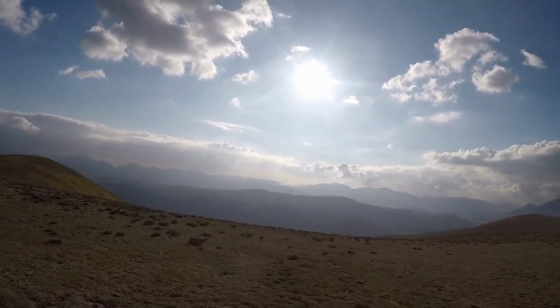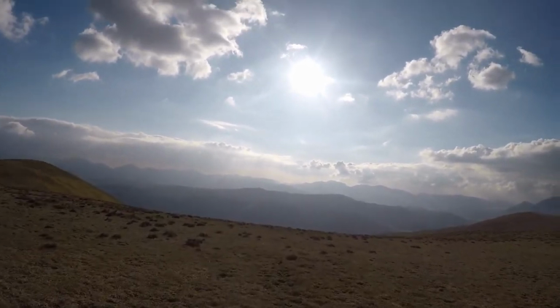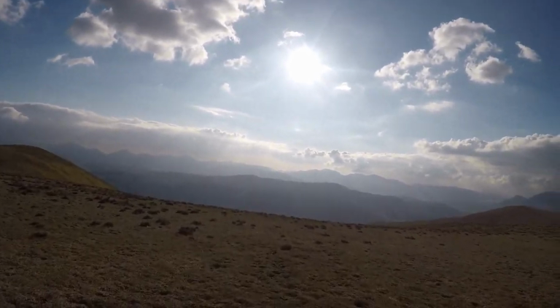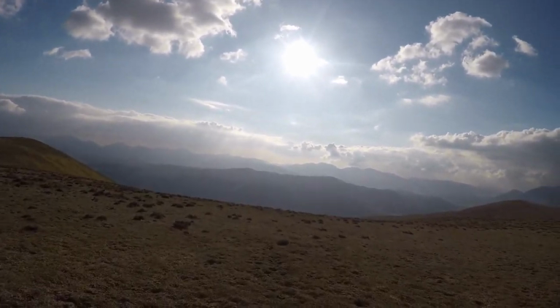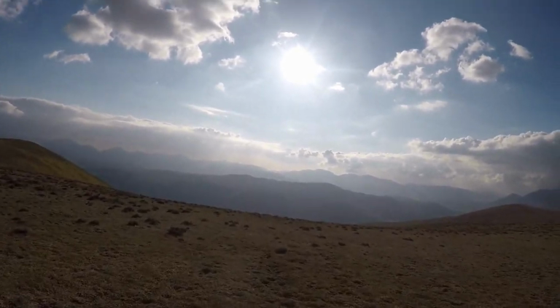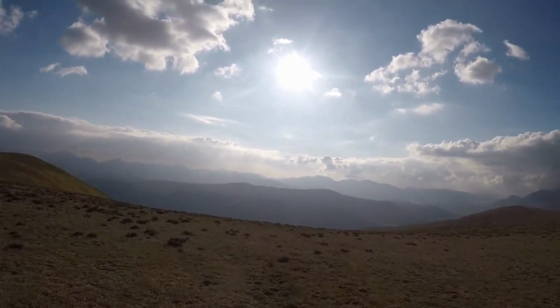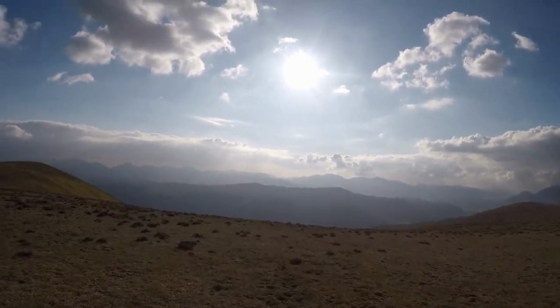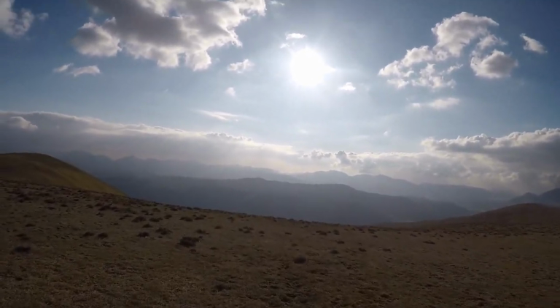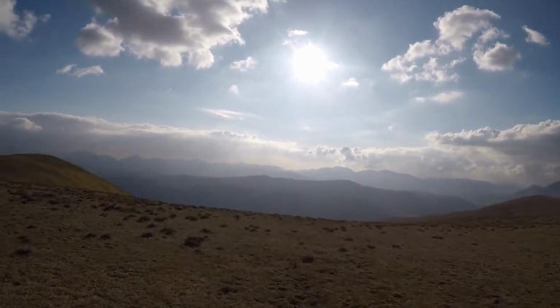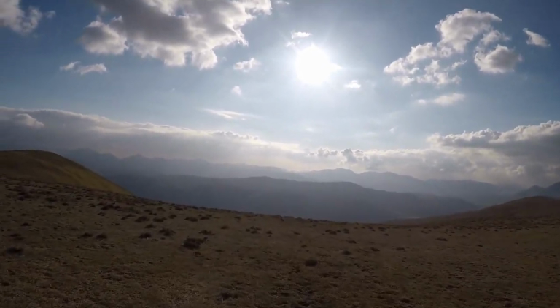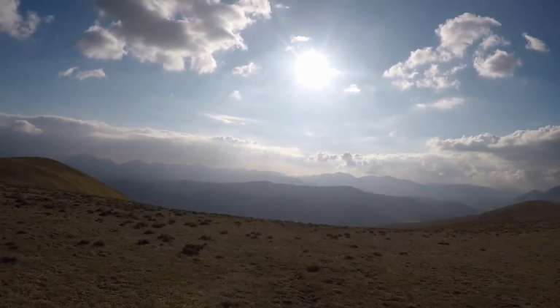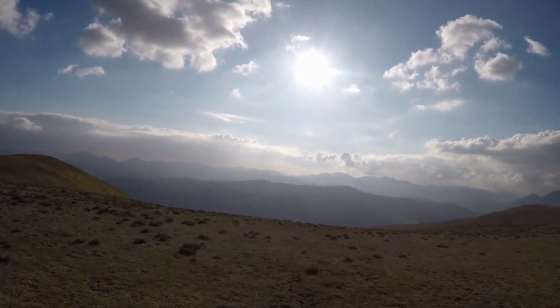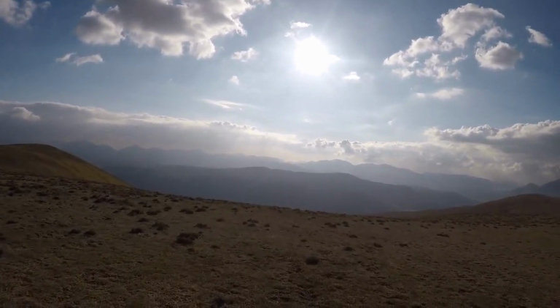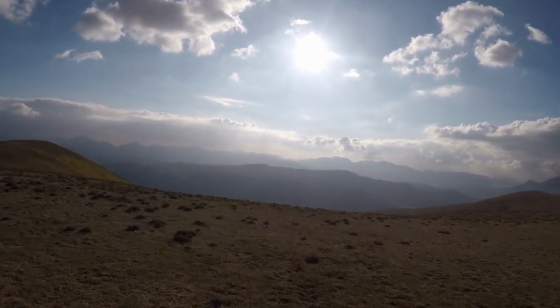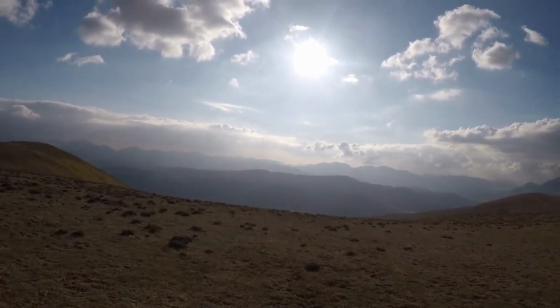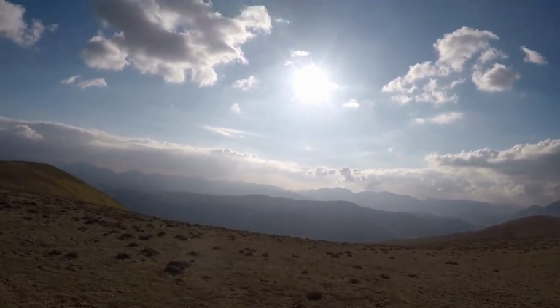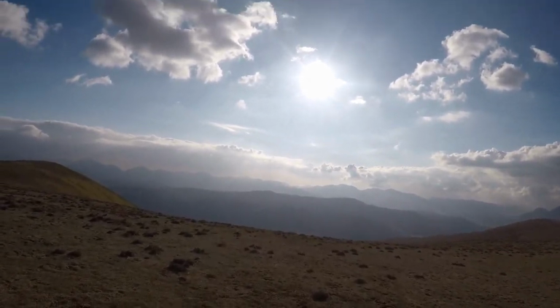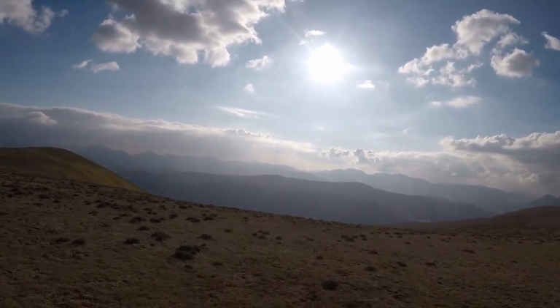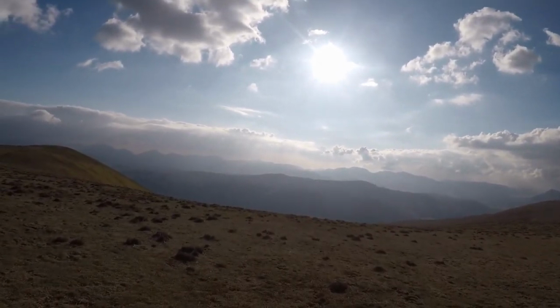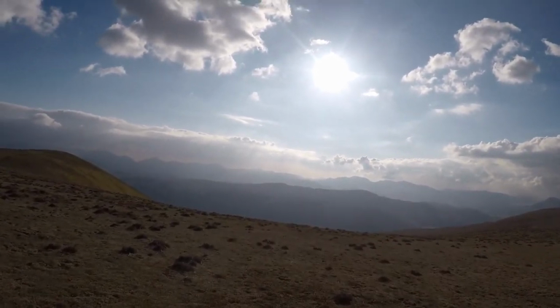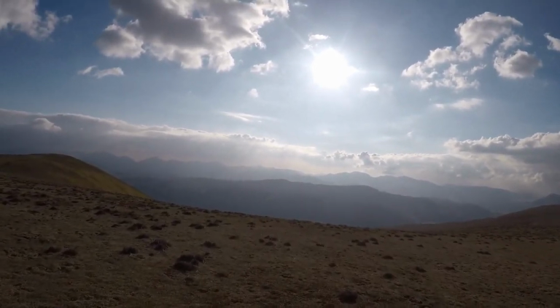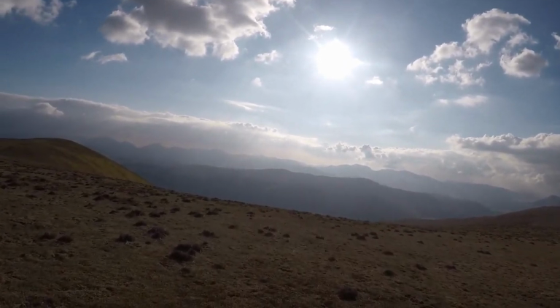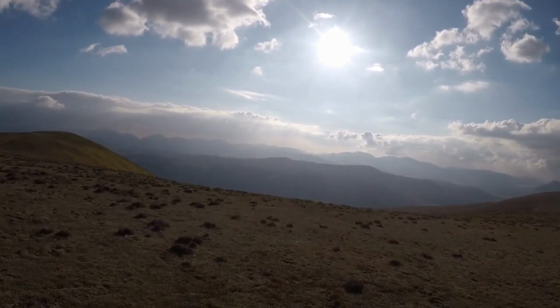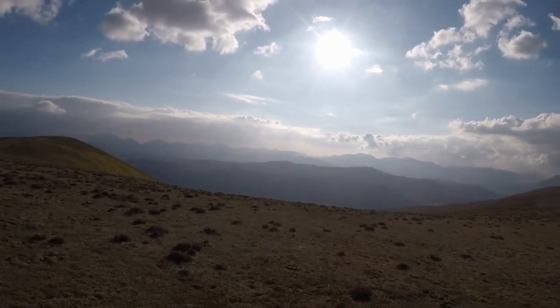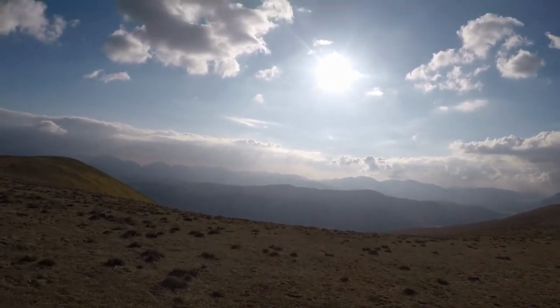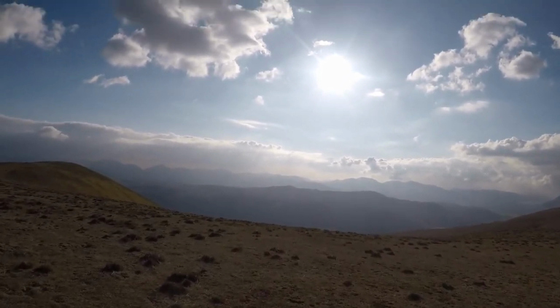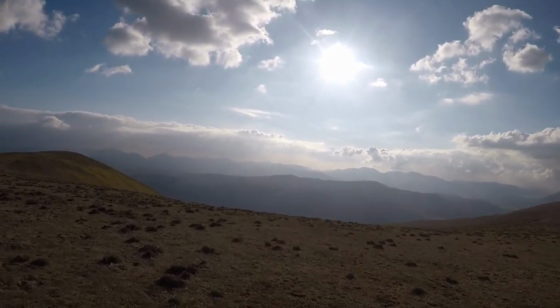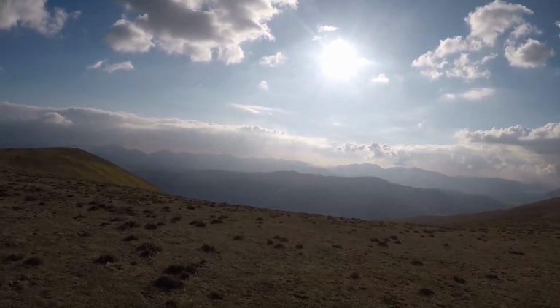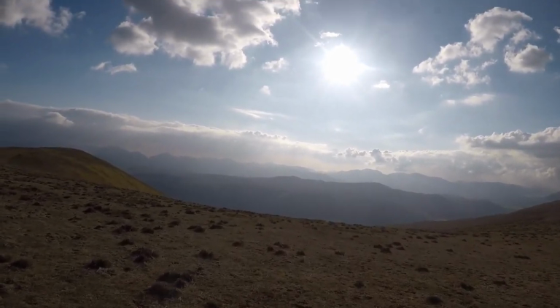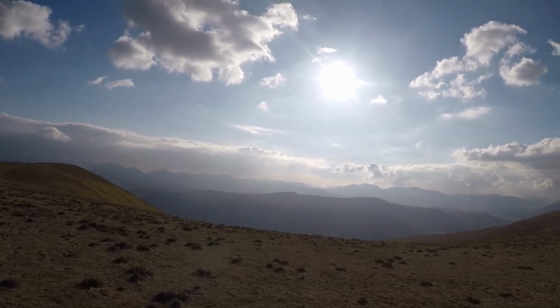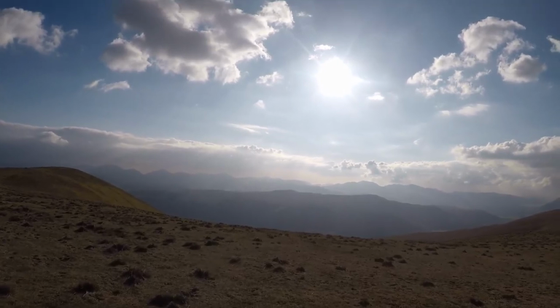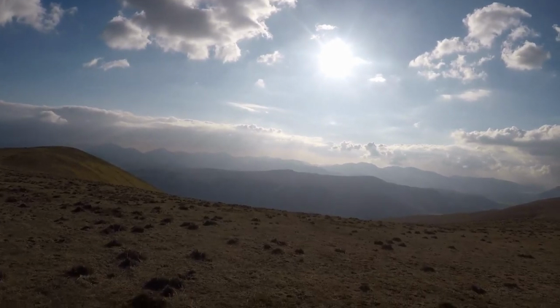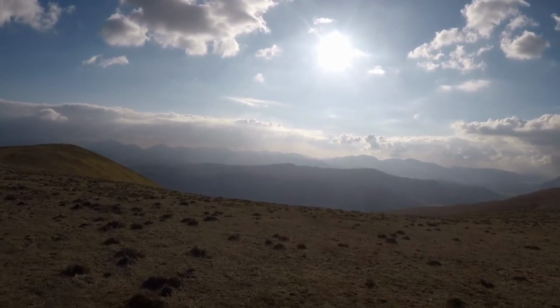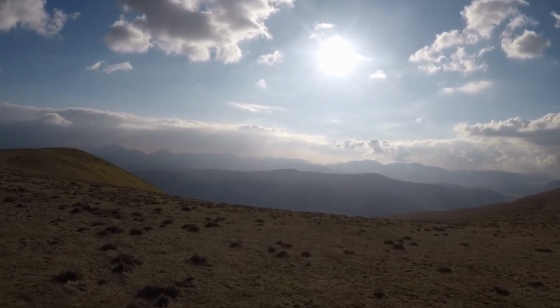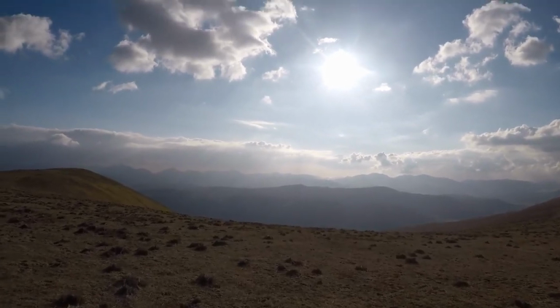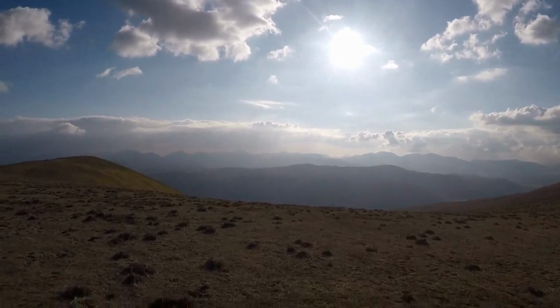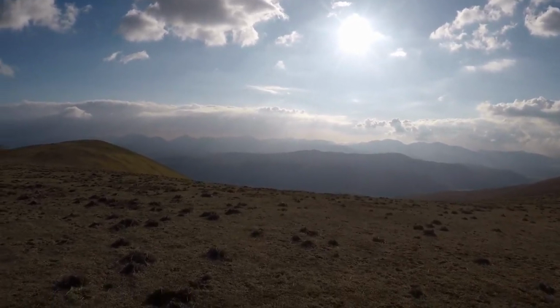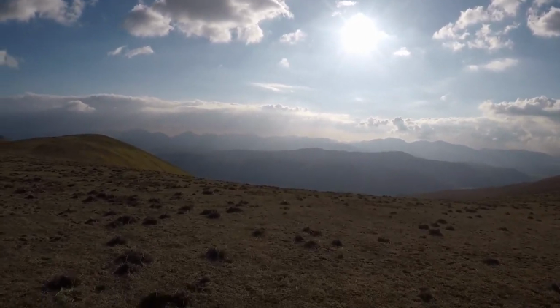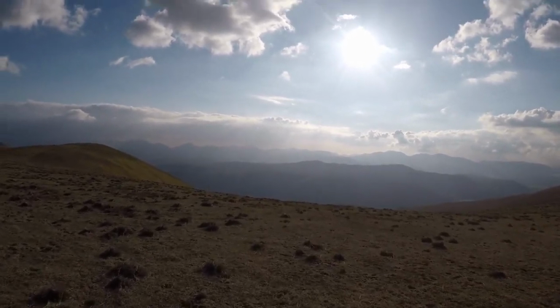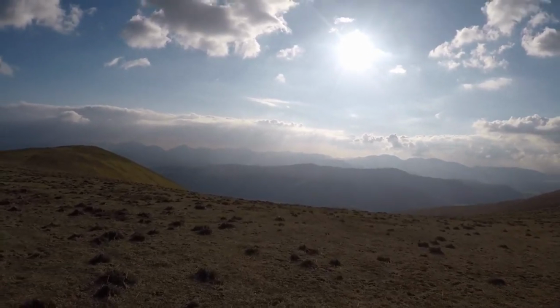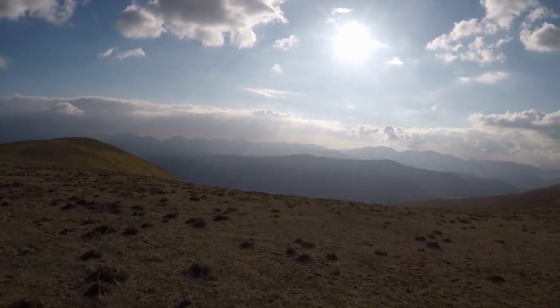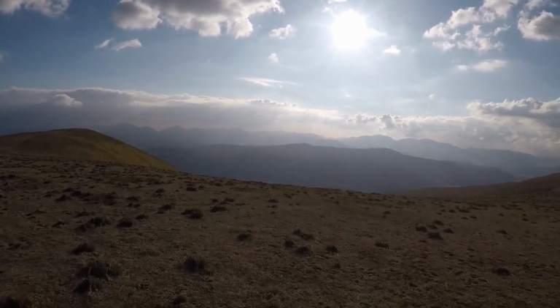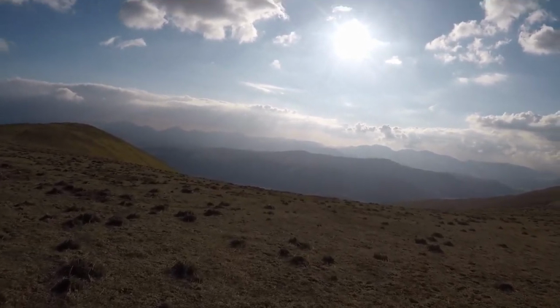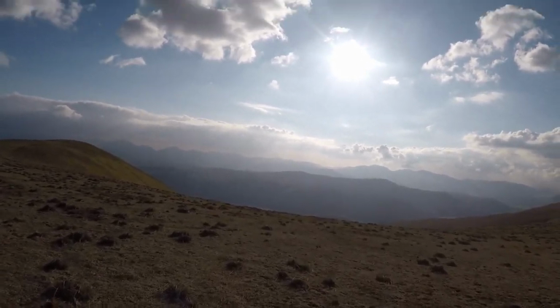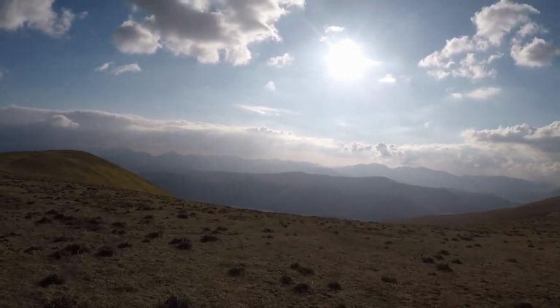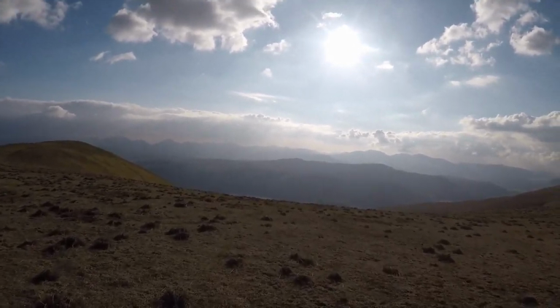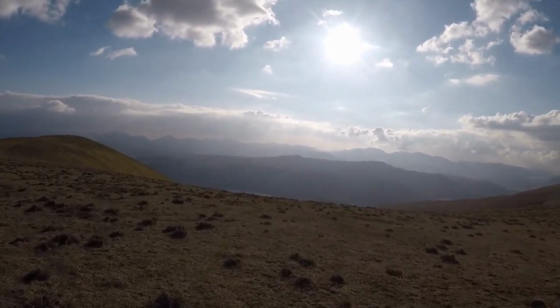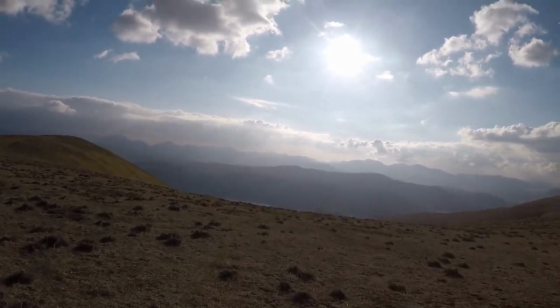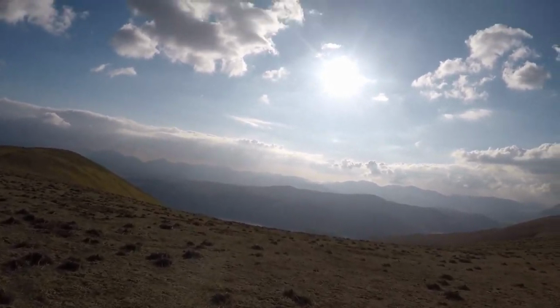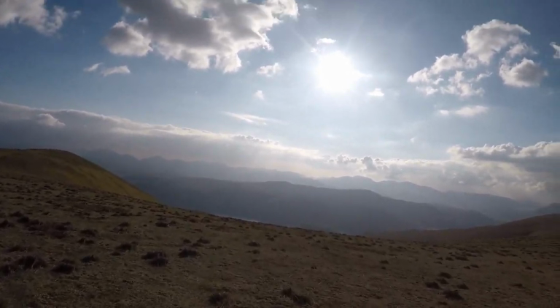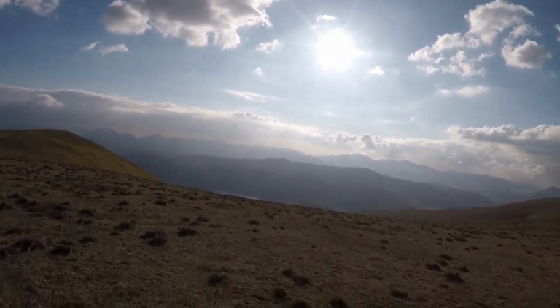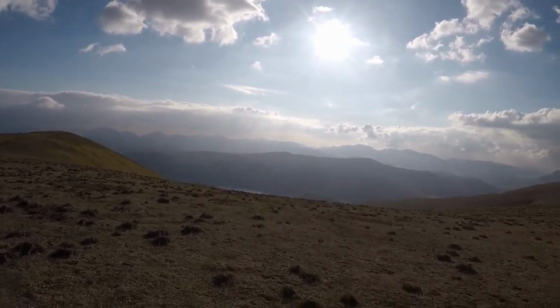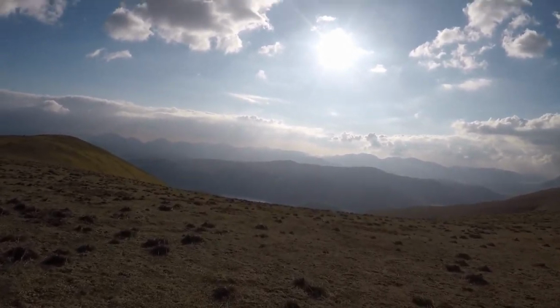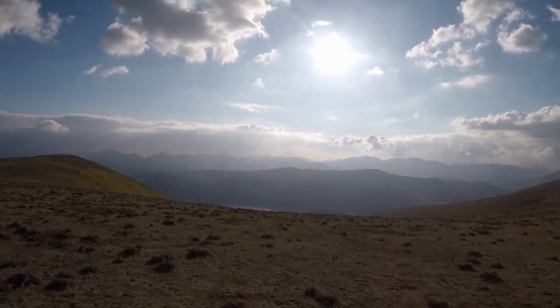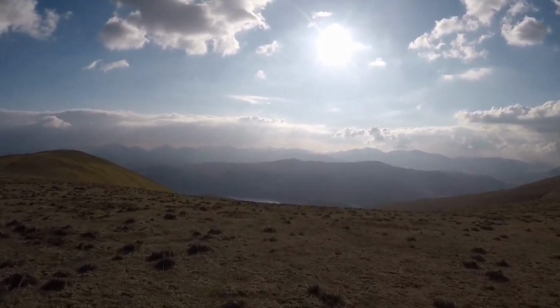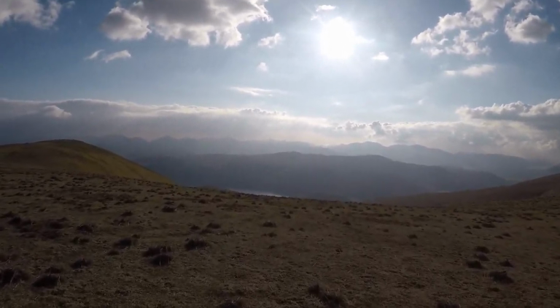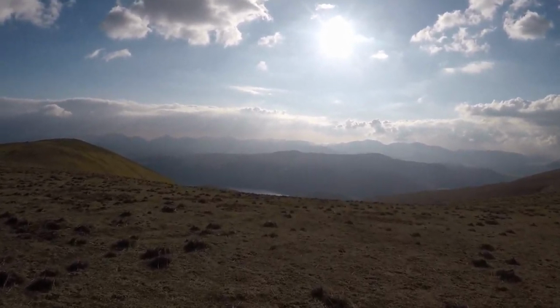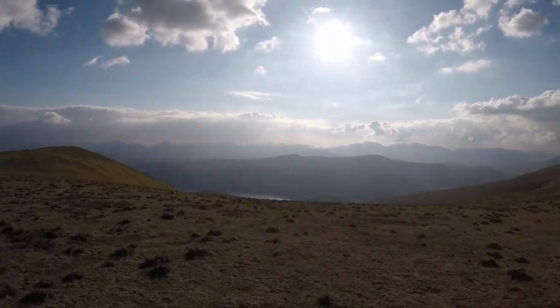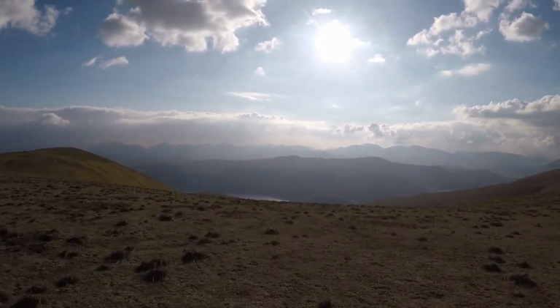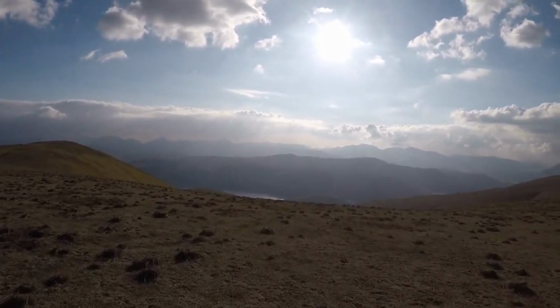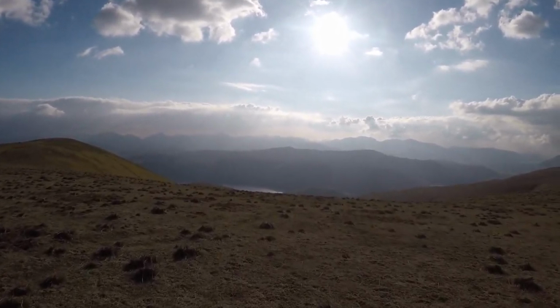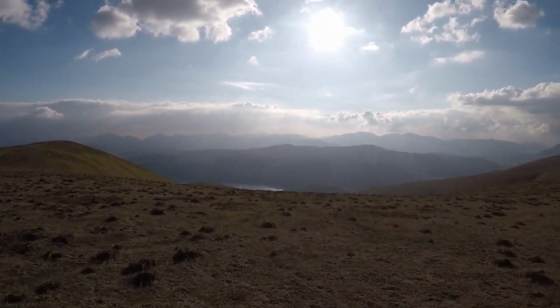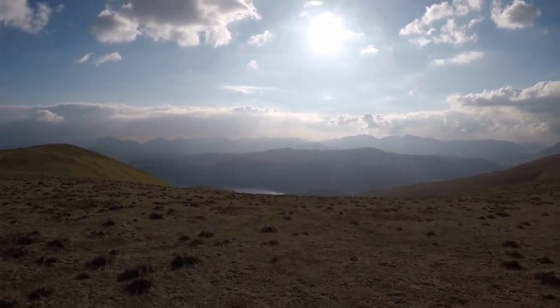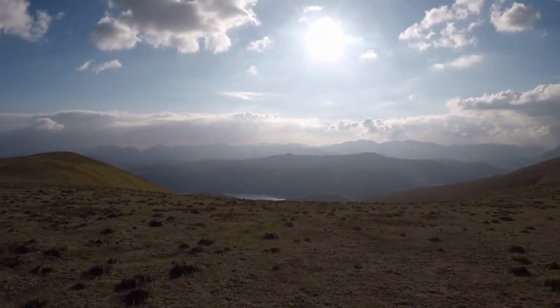And this is what it's all about. You'll be able to see in a minute — and there we go. That's Thirlmere.